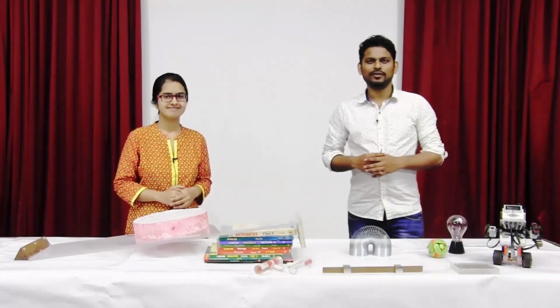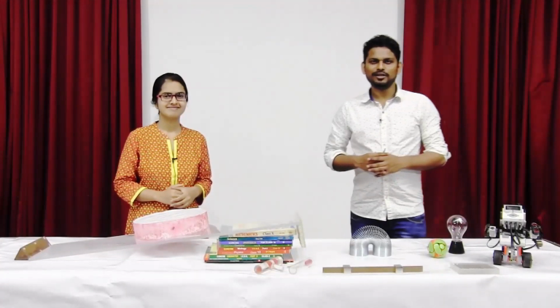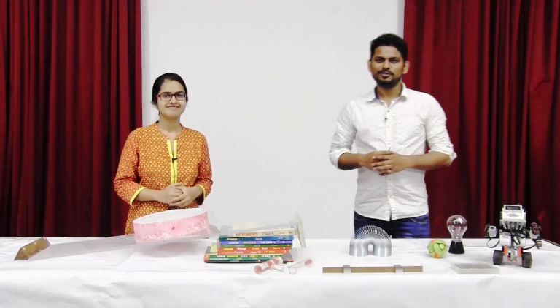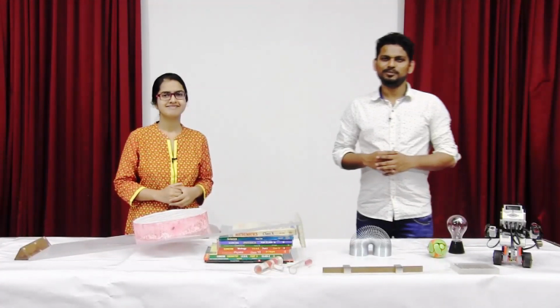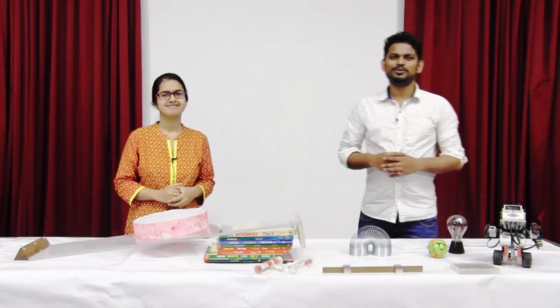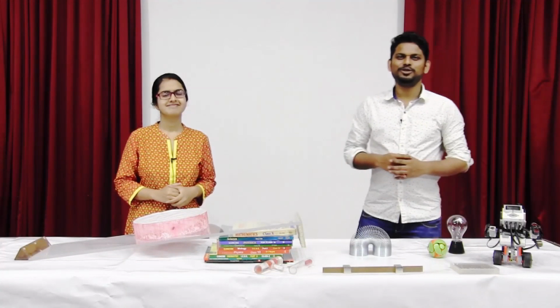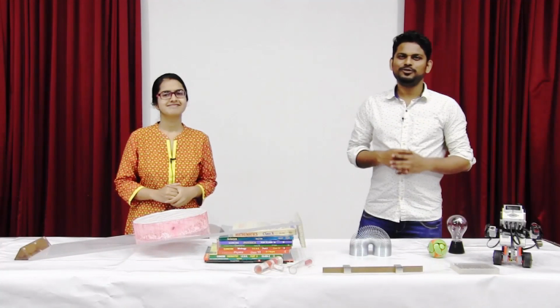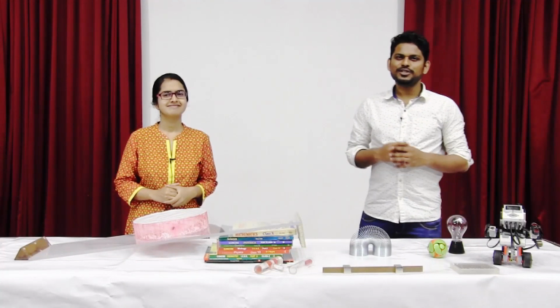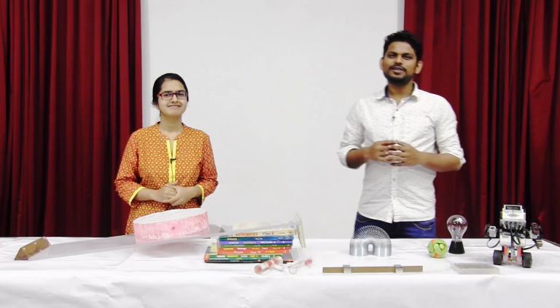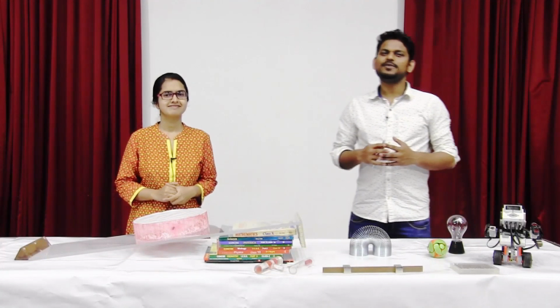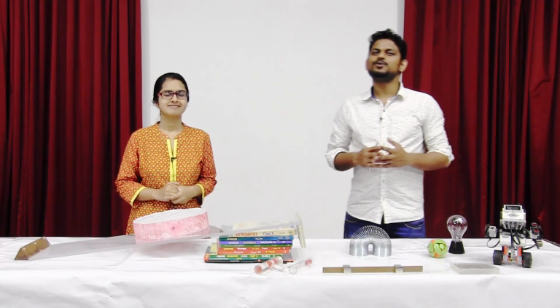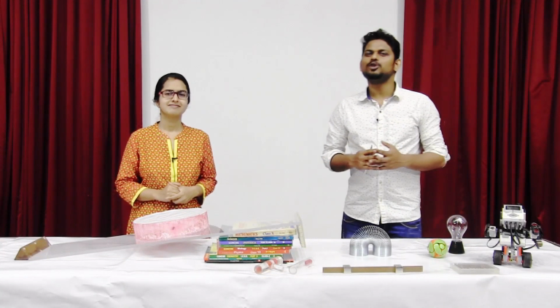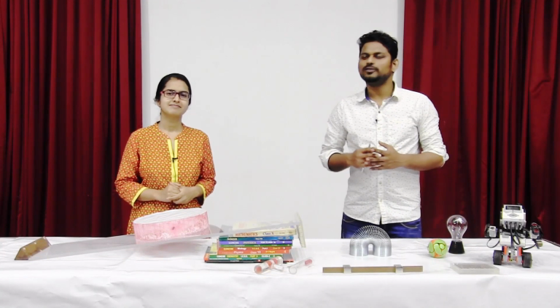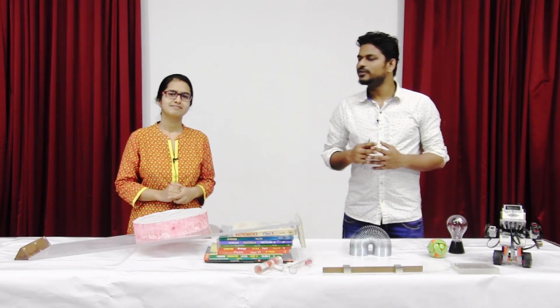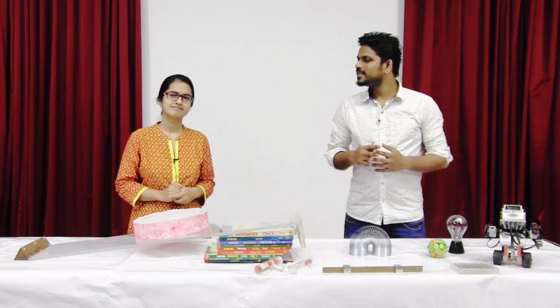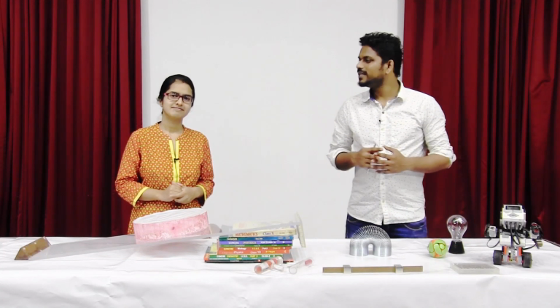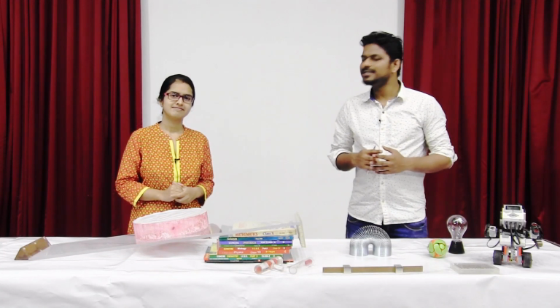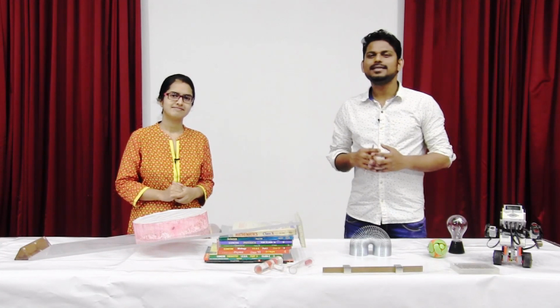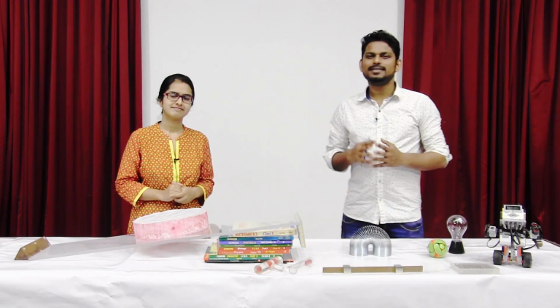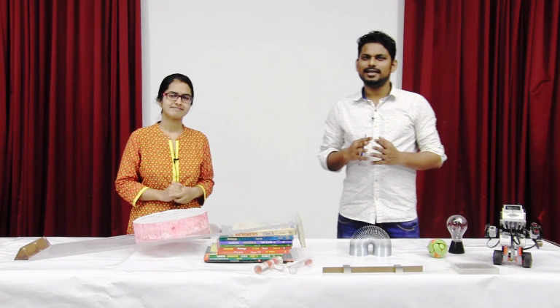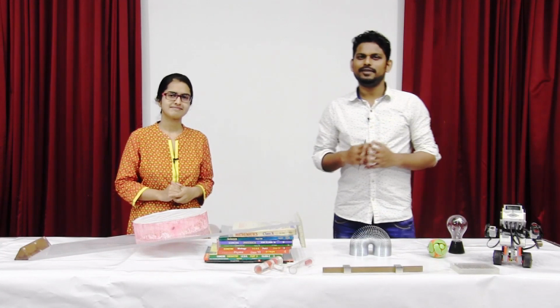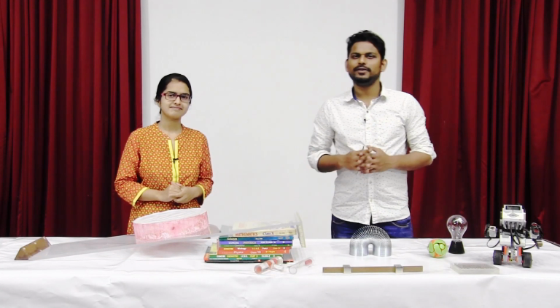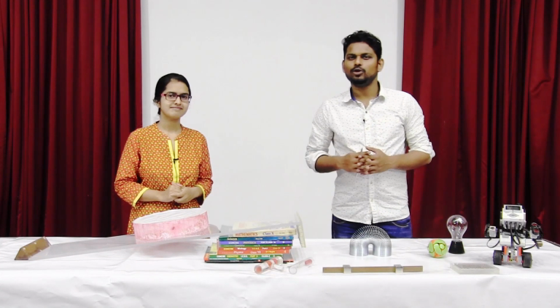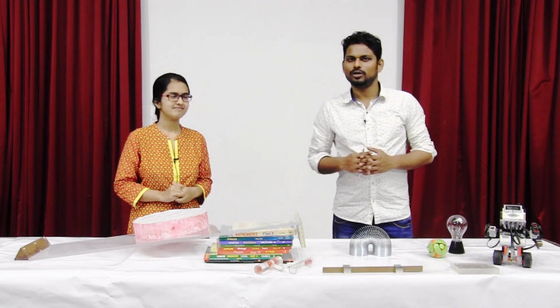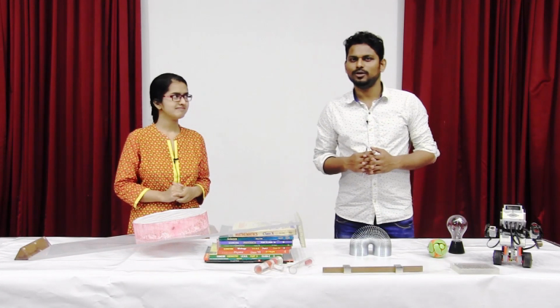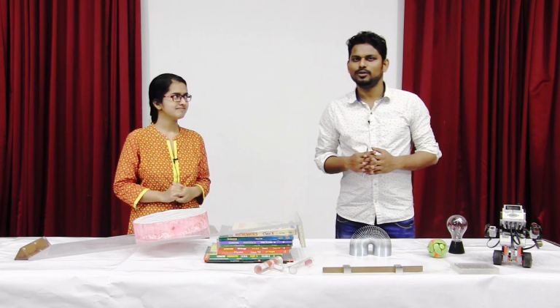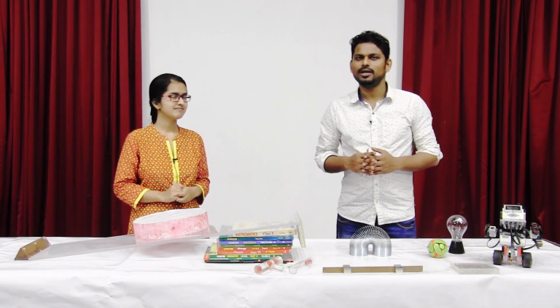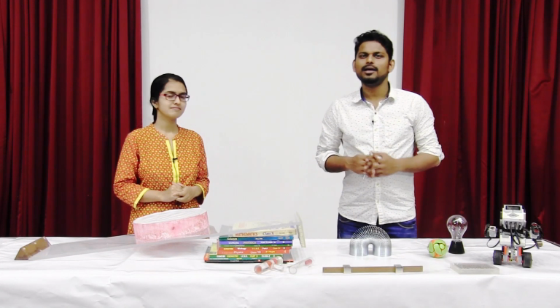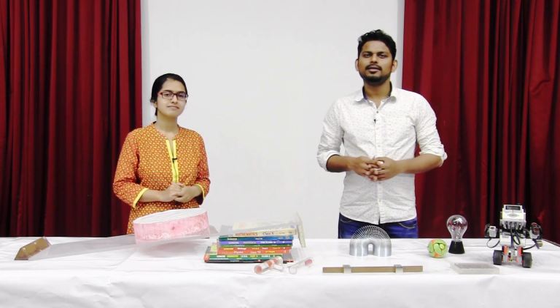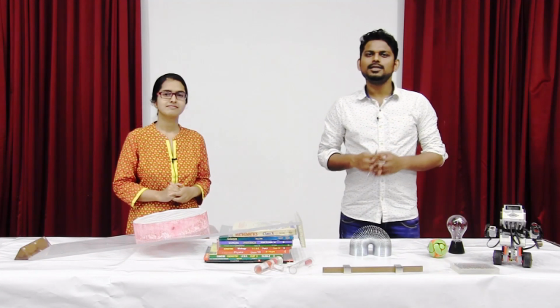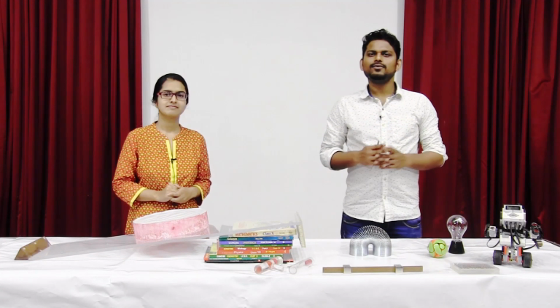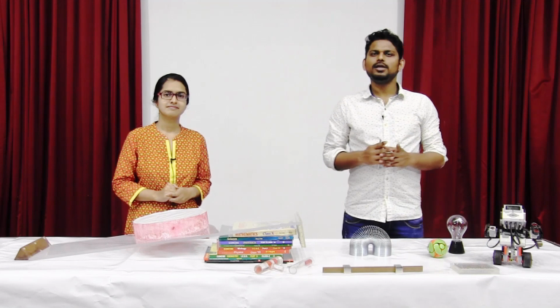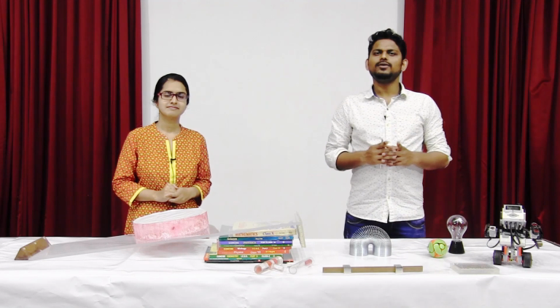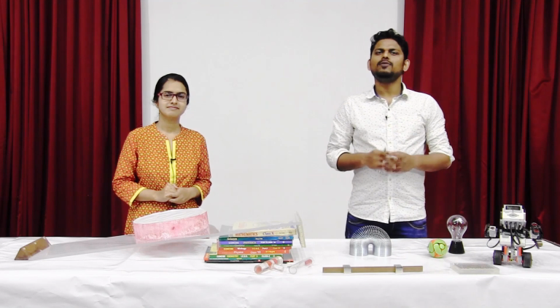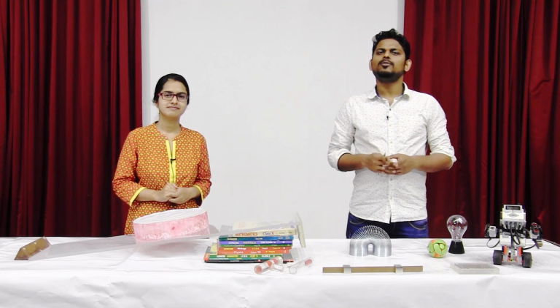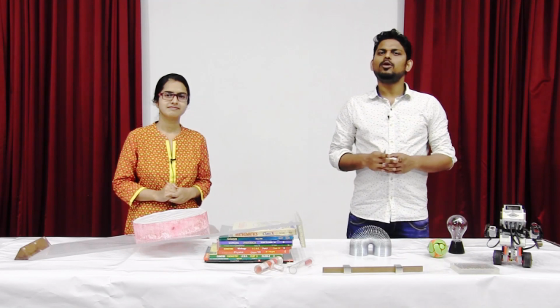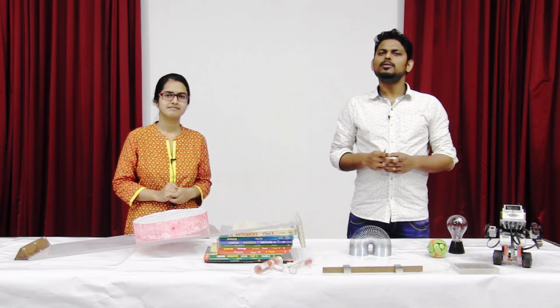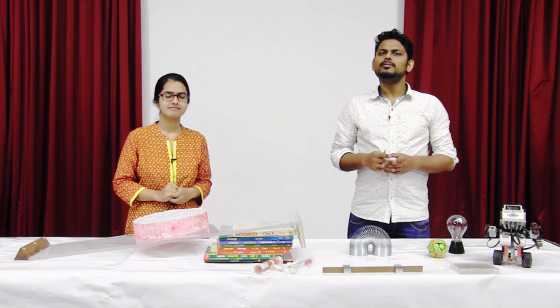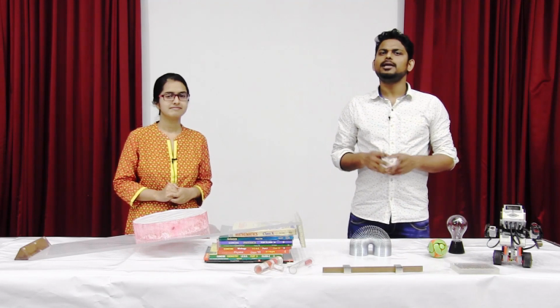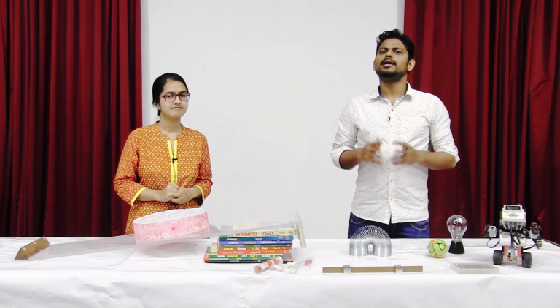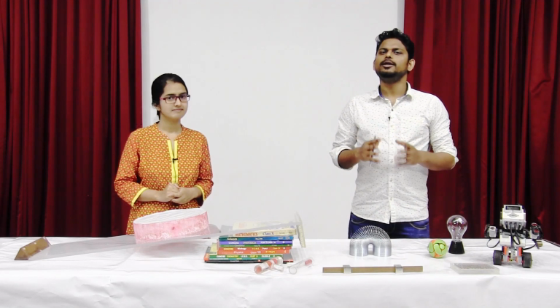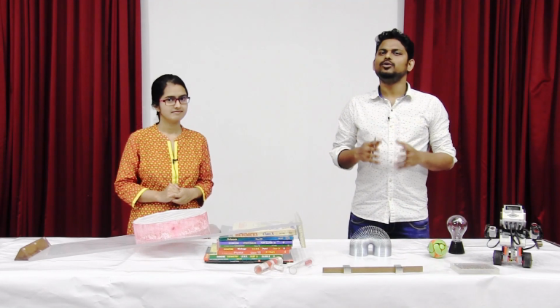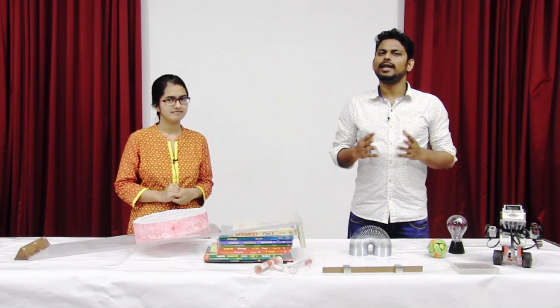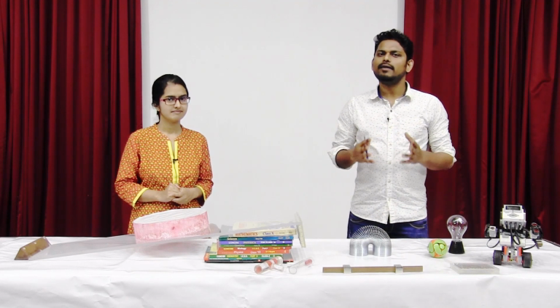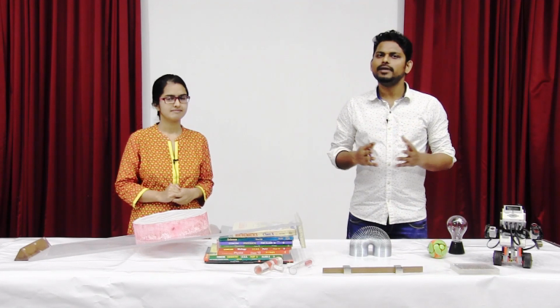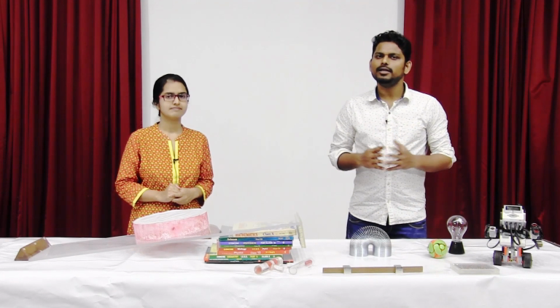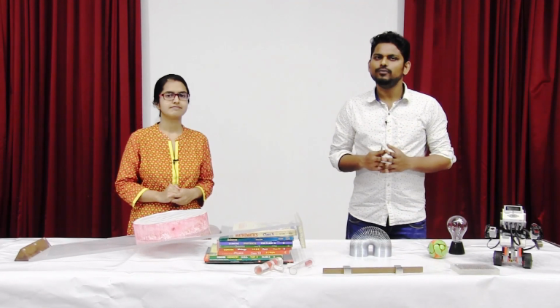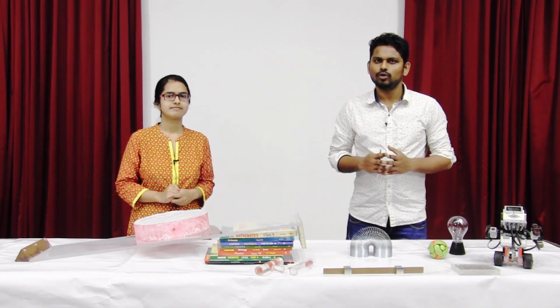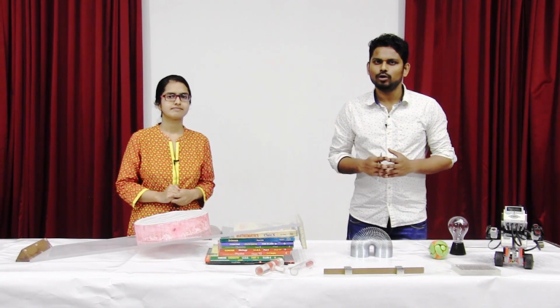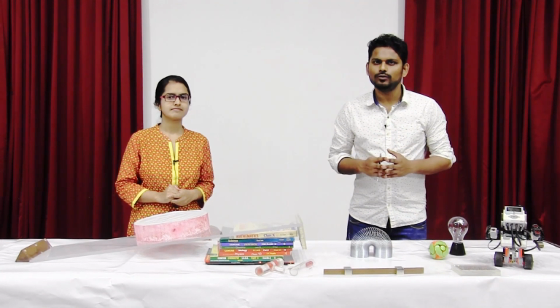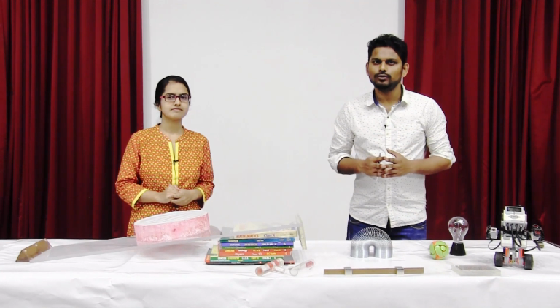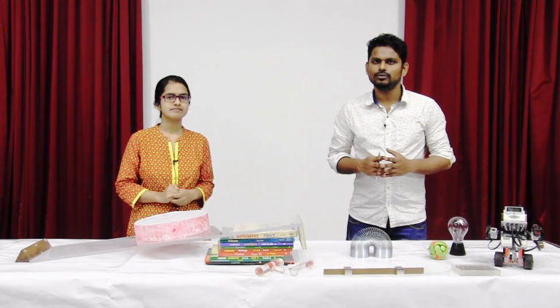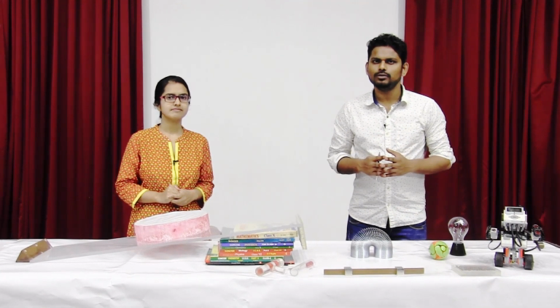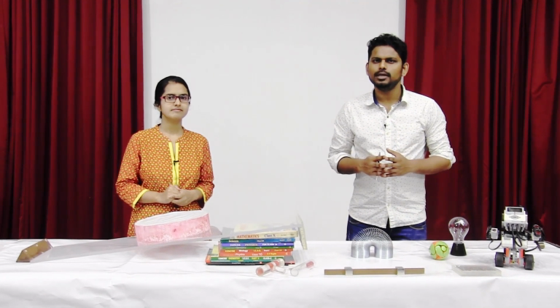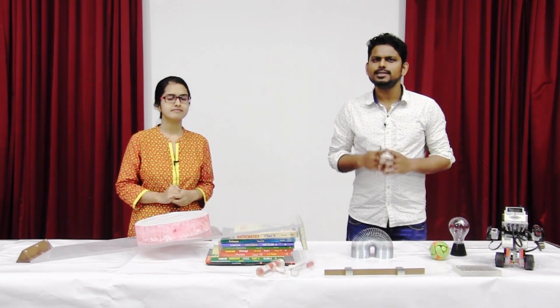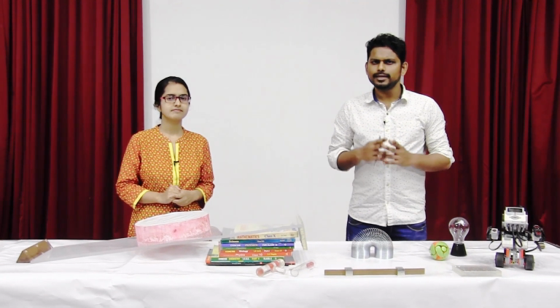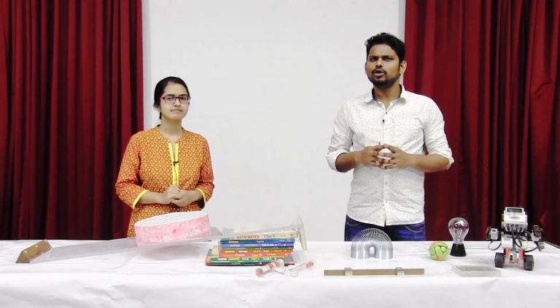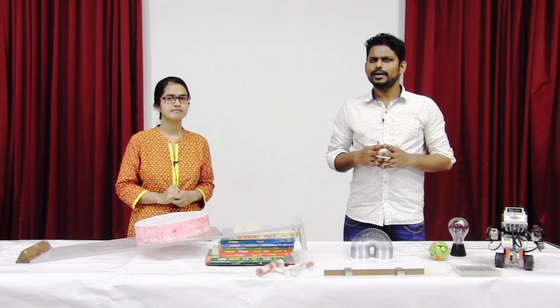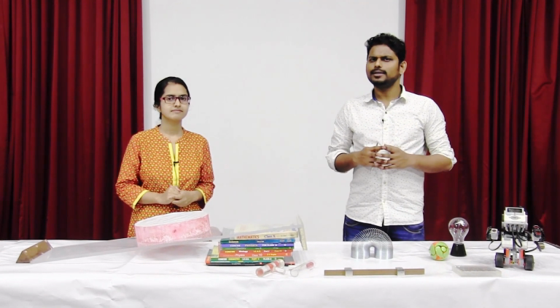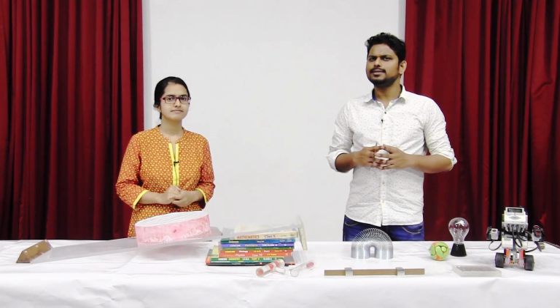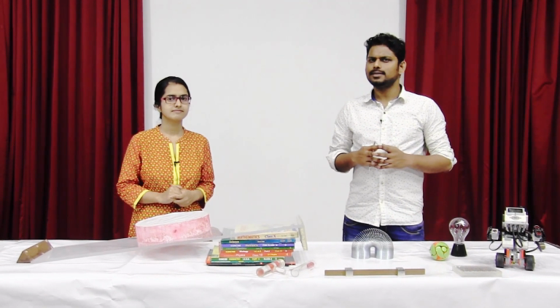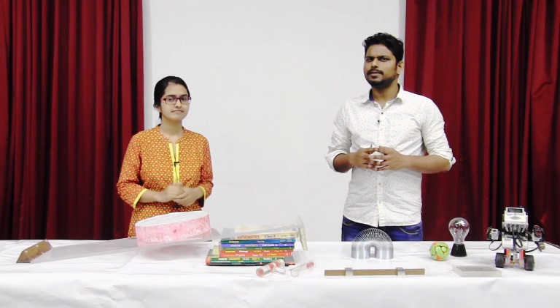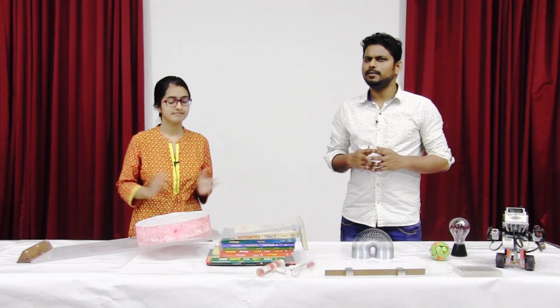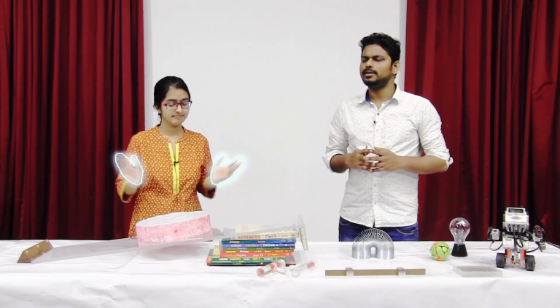Welcome to the first episode of our series Scientific Lockdown. This week we have a problem related to gravity for all of you. Let us take a look at this experiment.